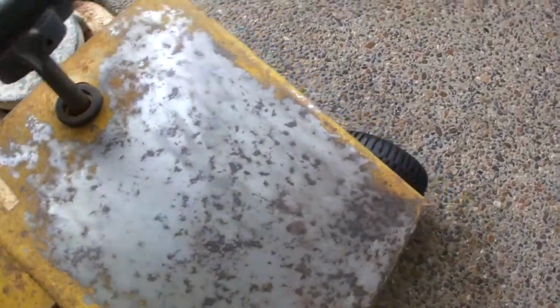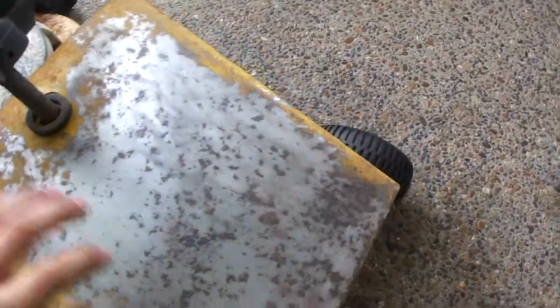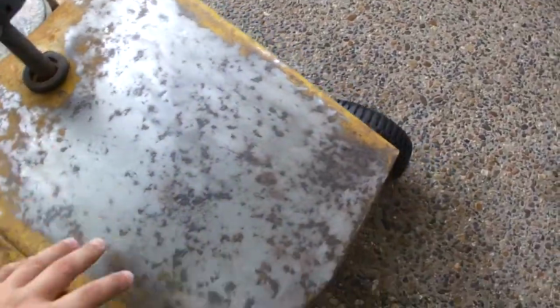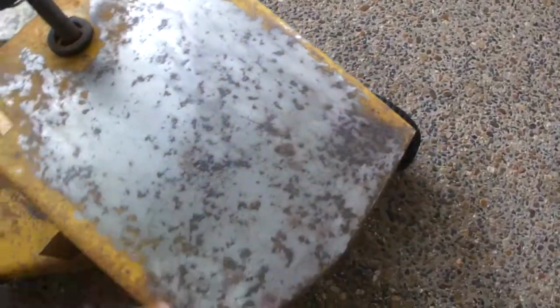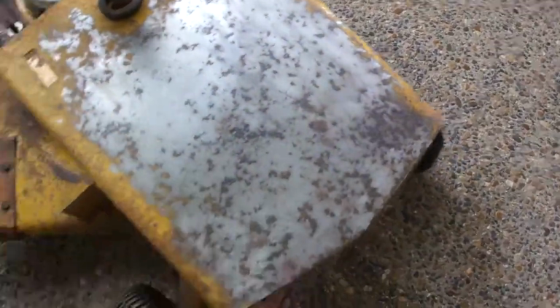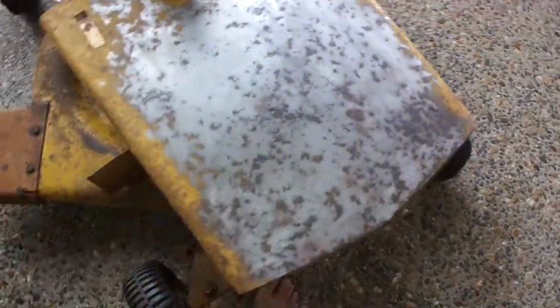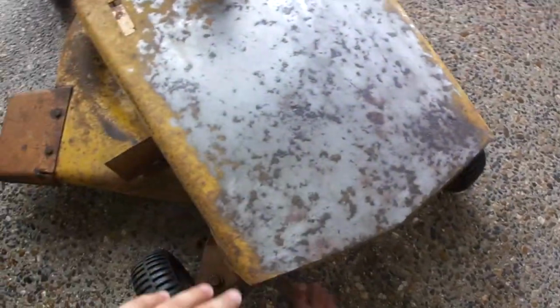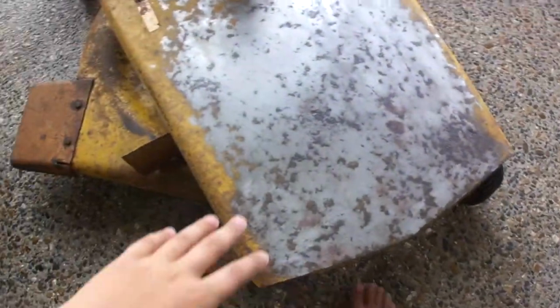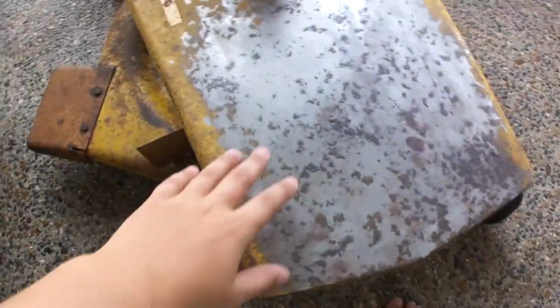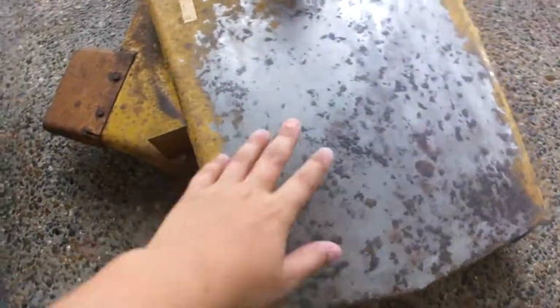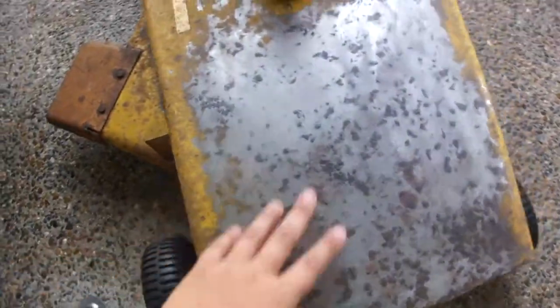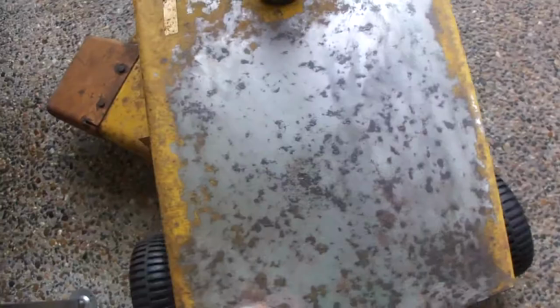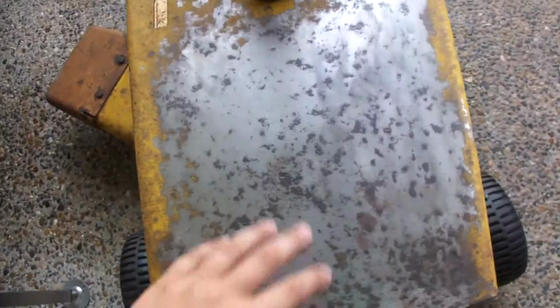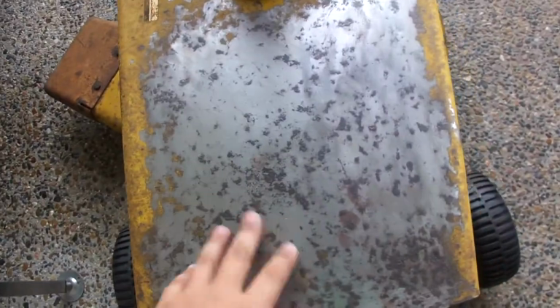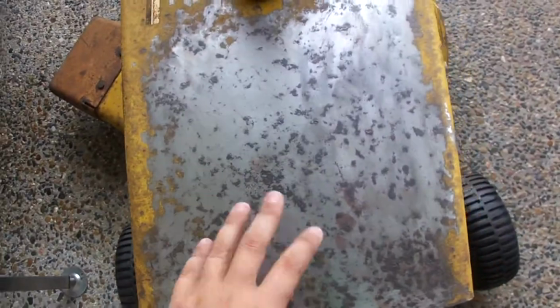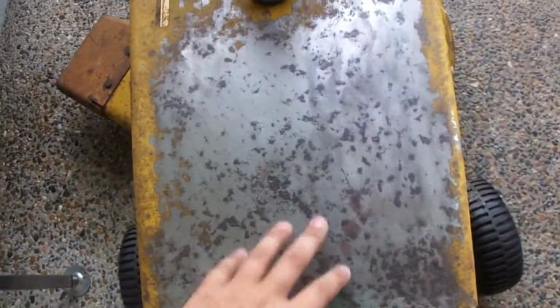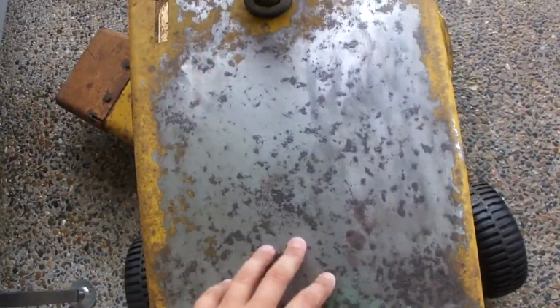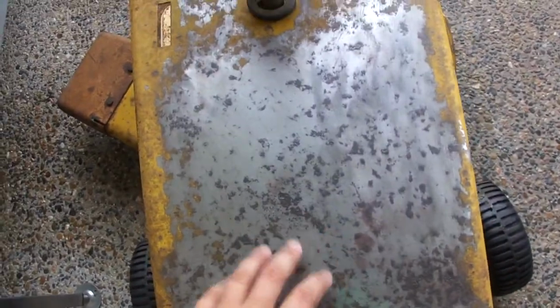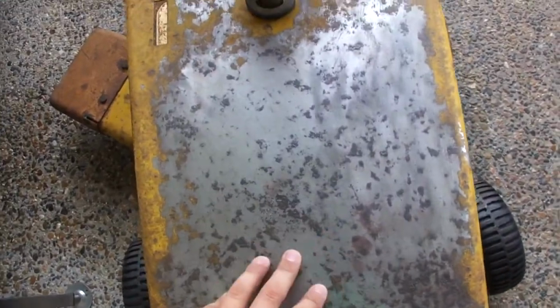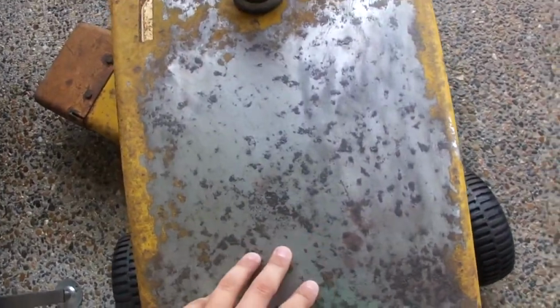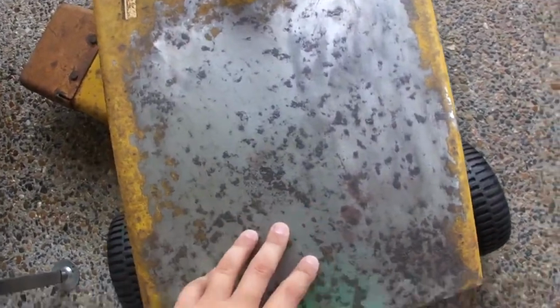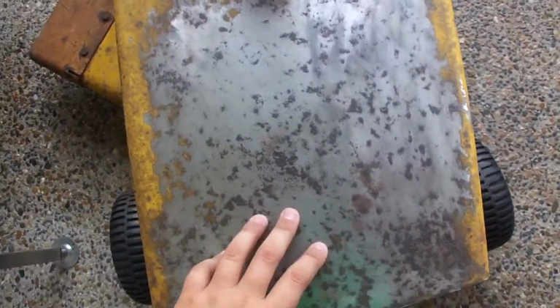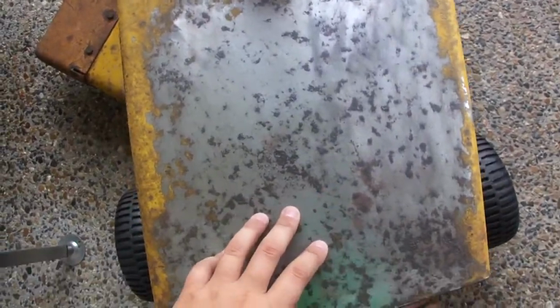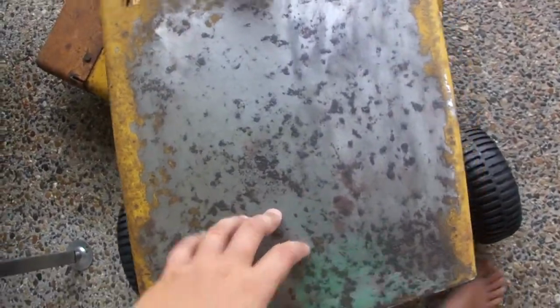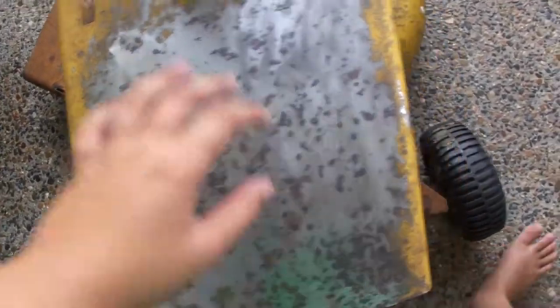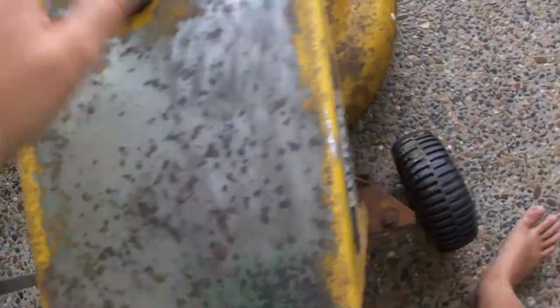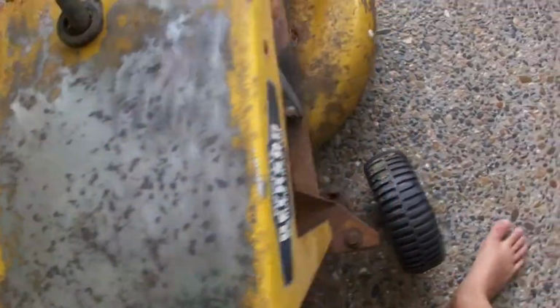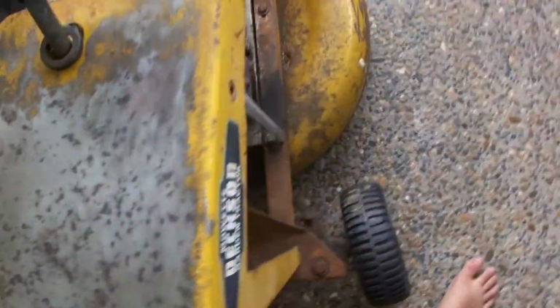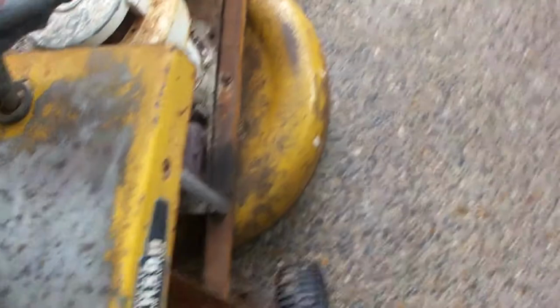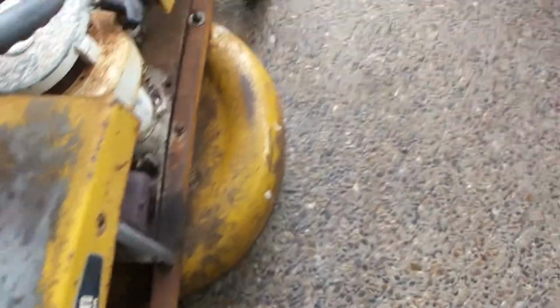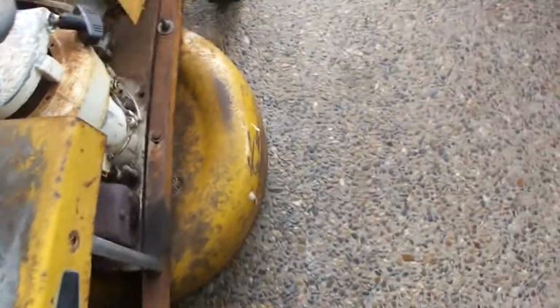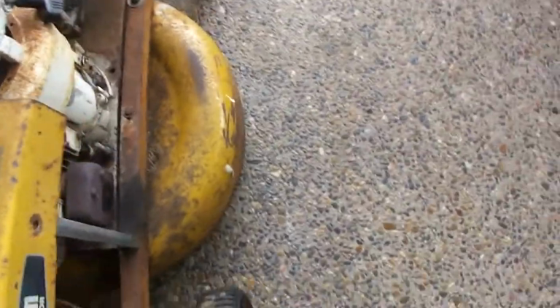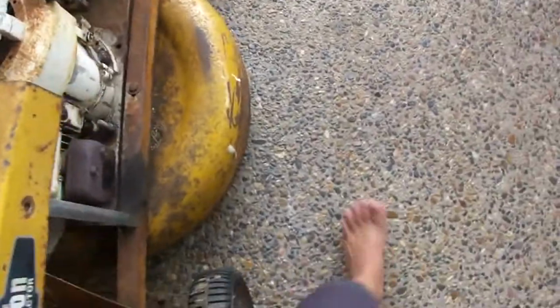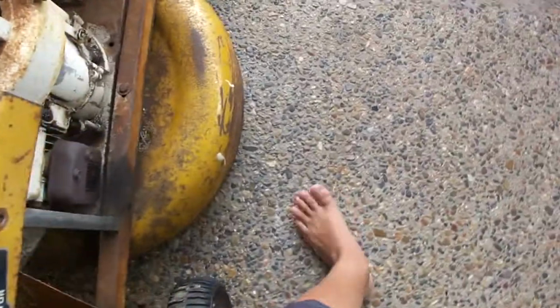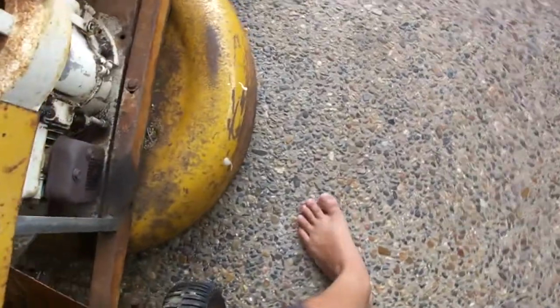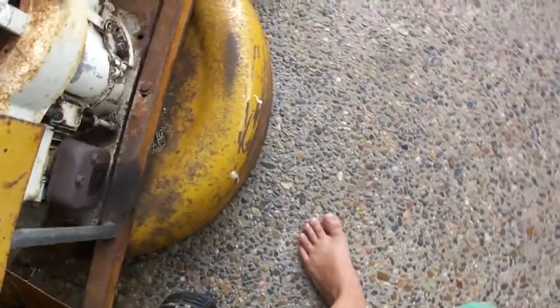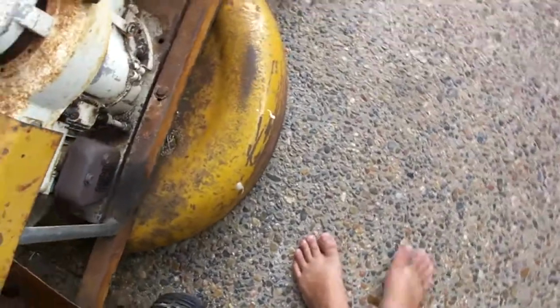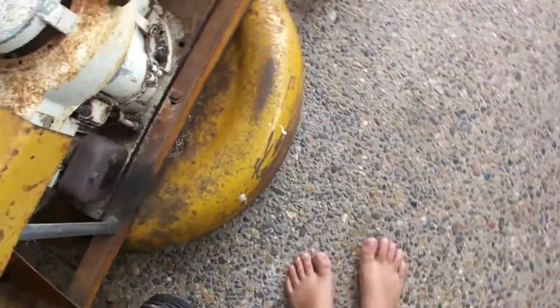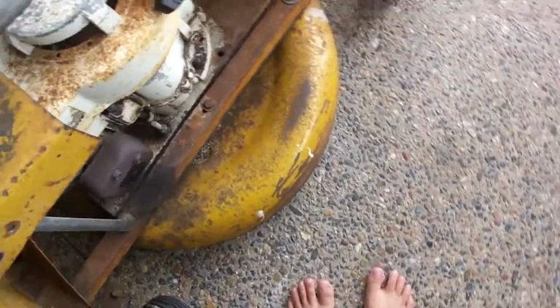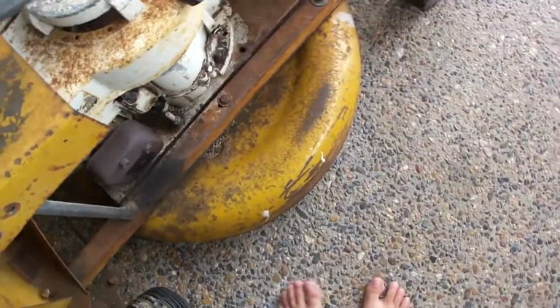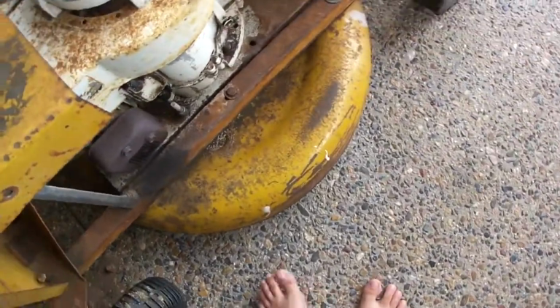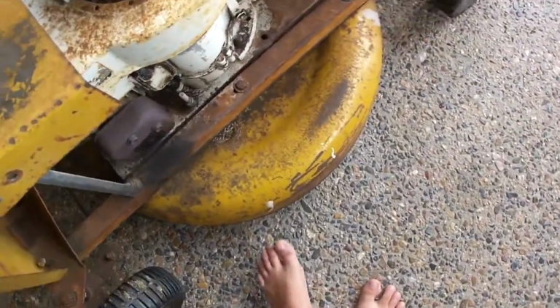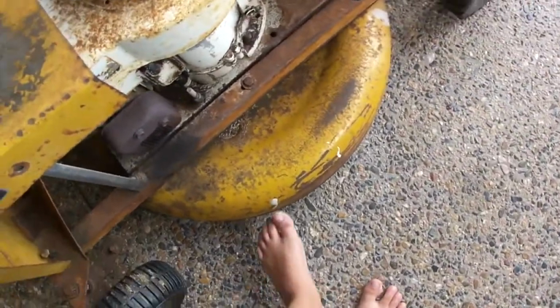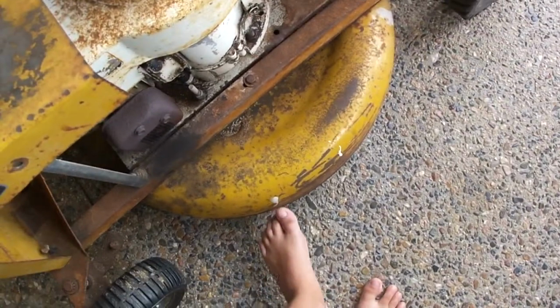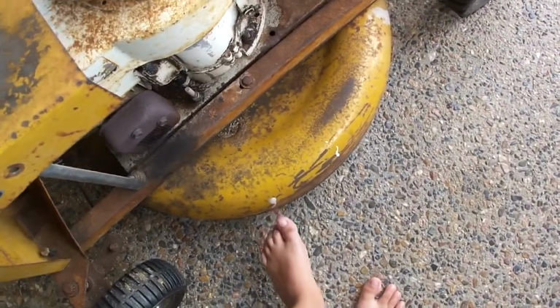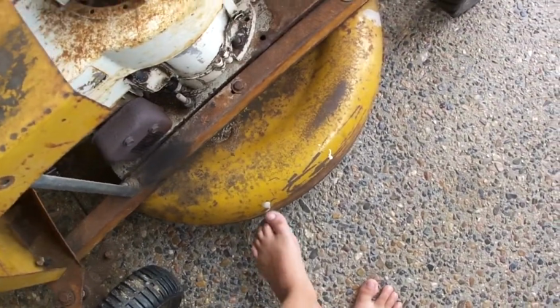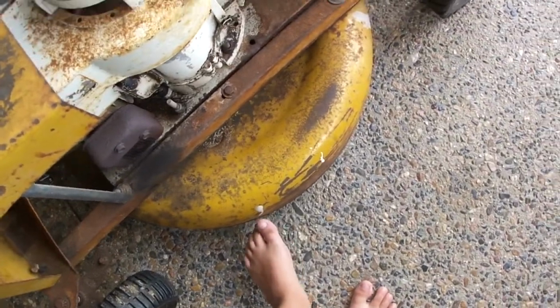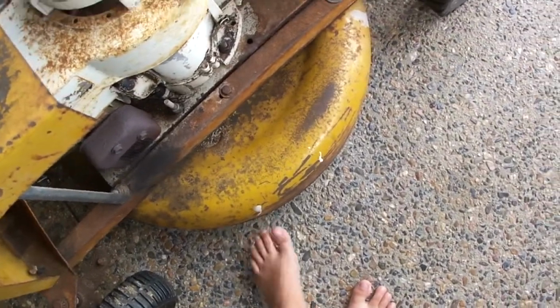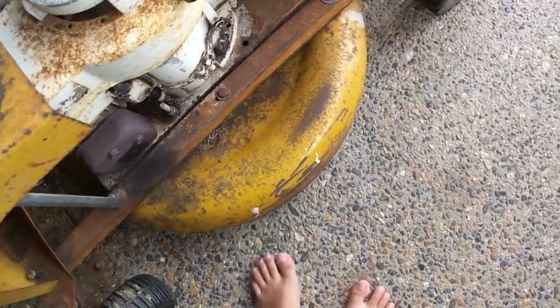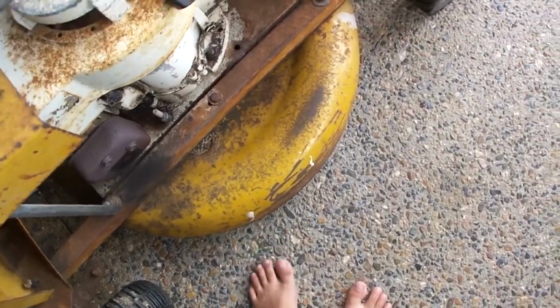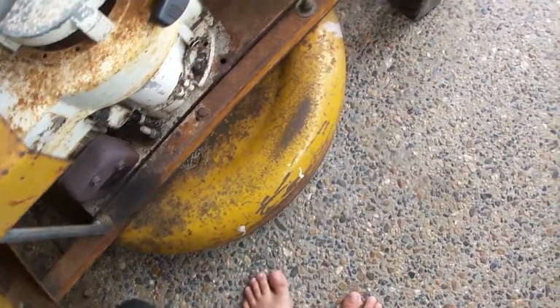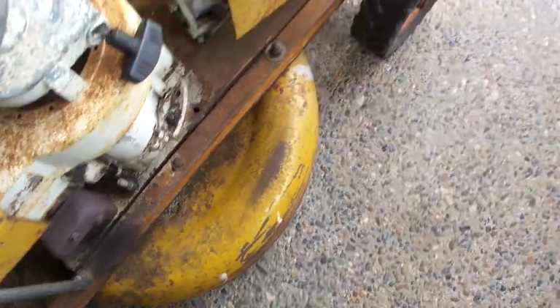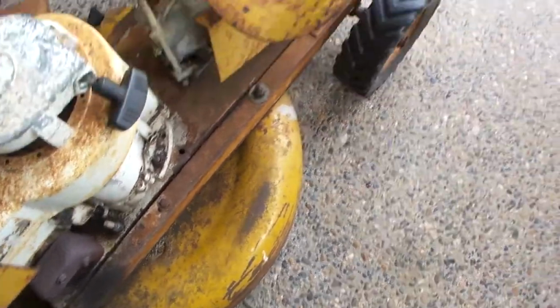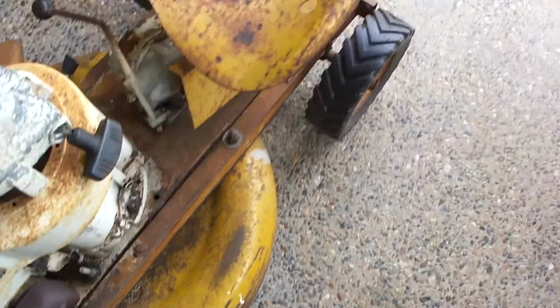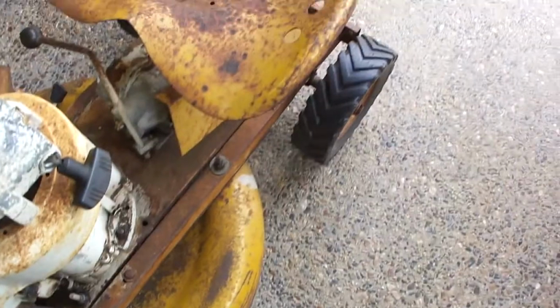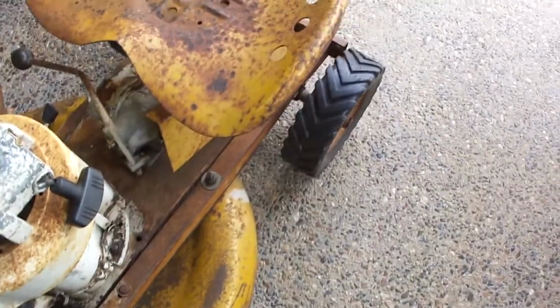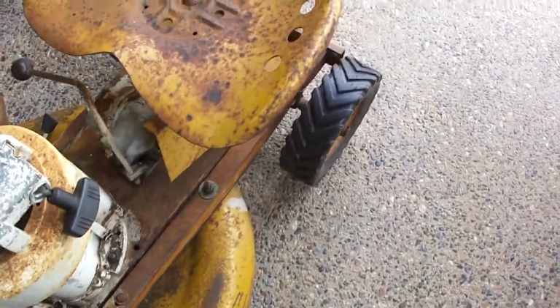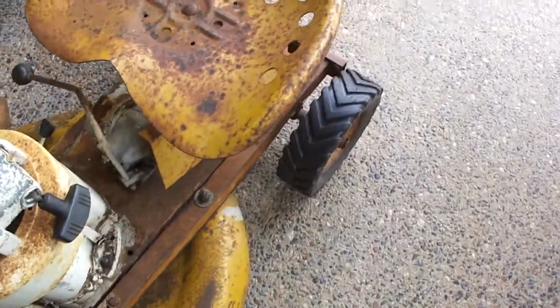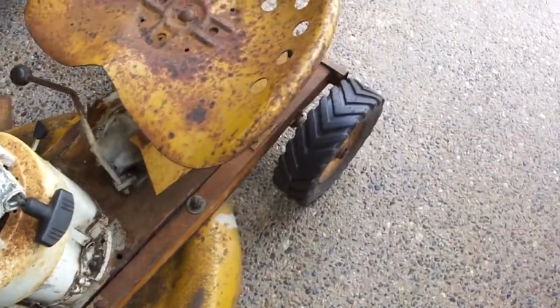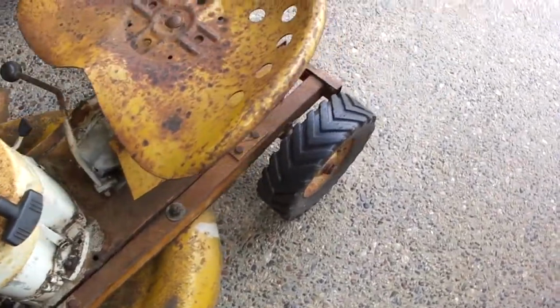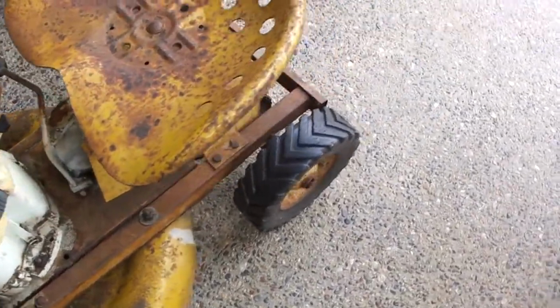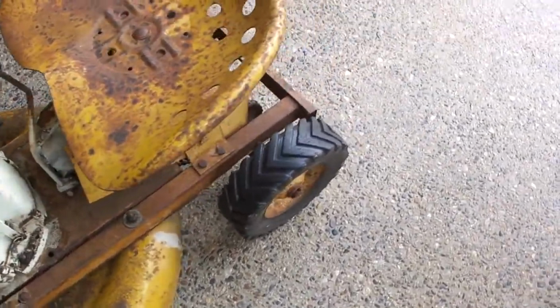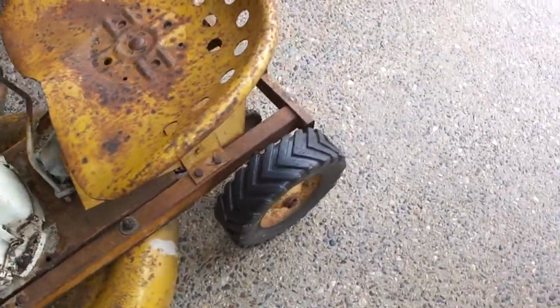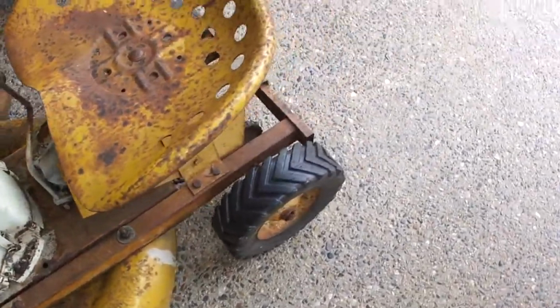I'm restoring it, that's why all this has been sanded down and I'm looking for the colour match for here.